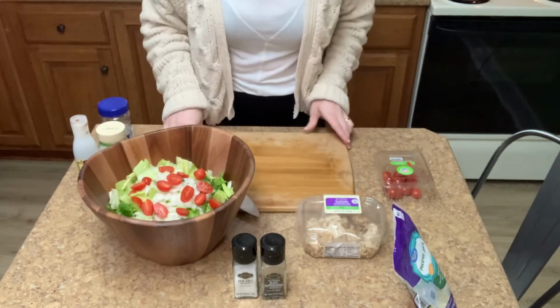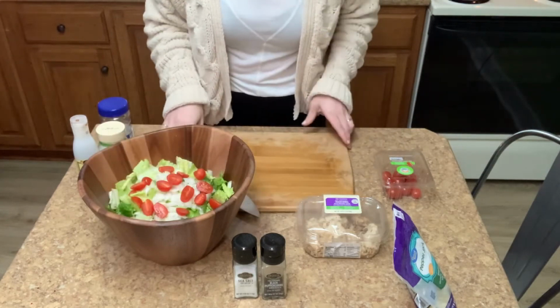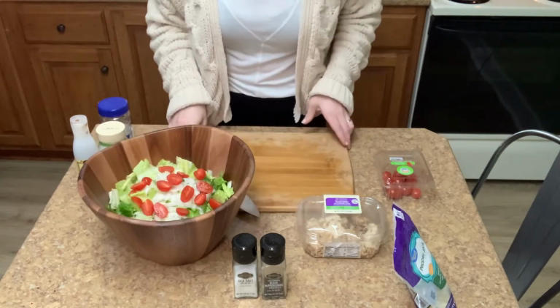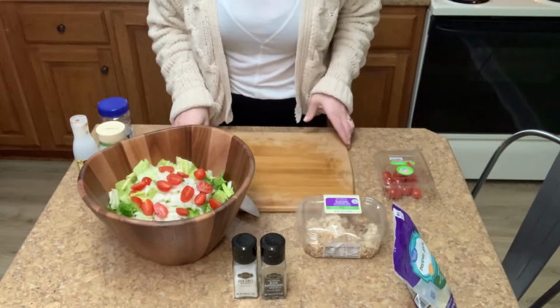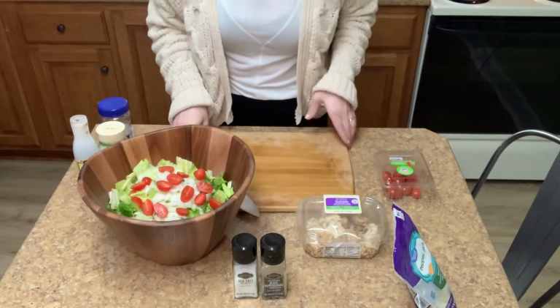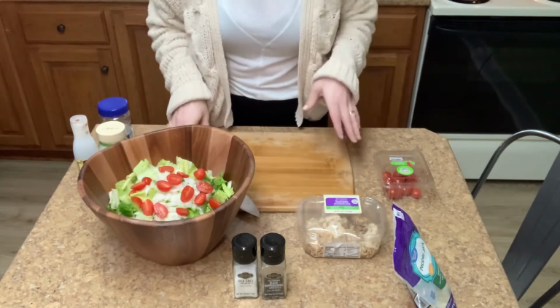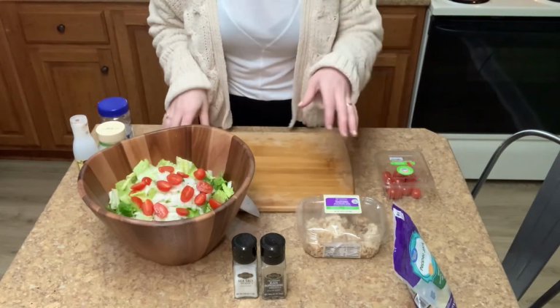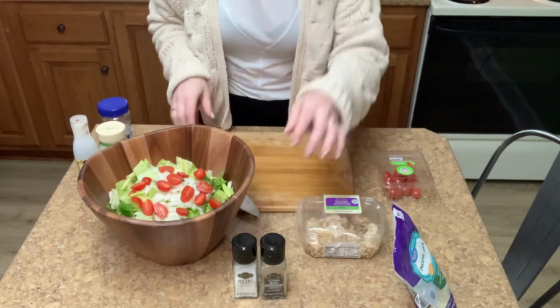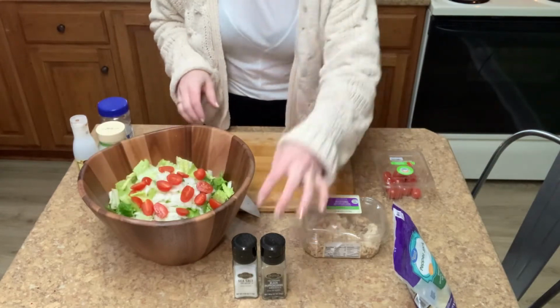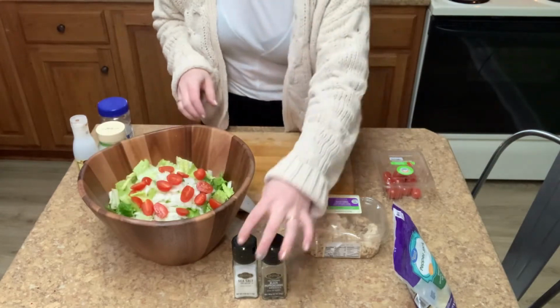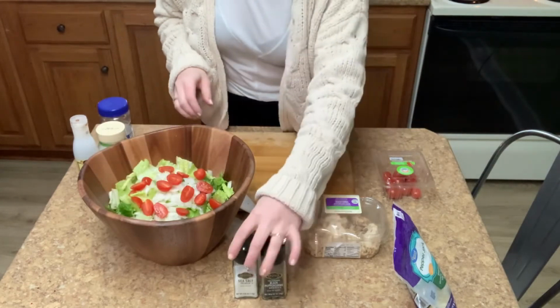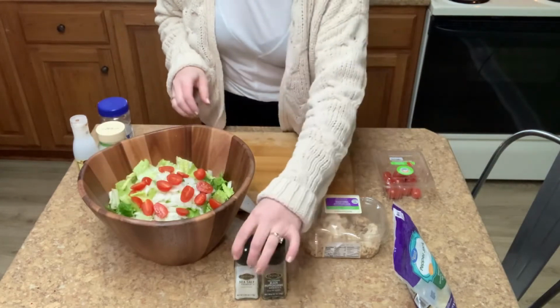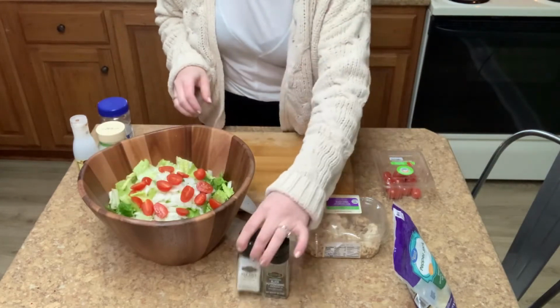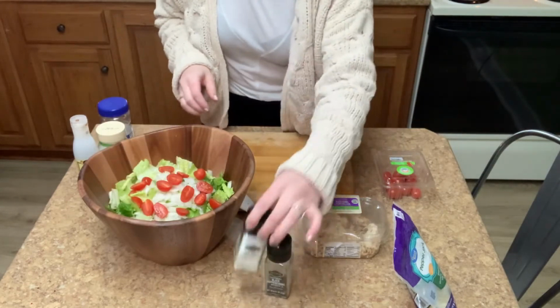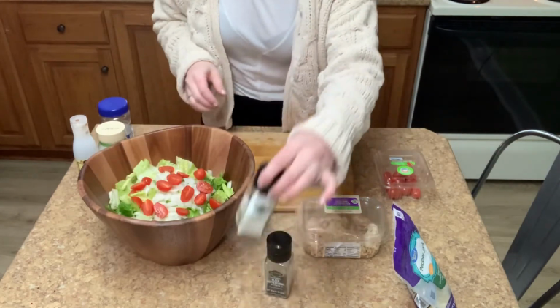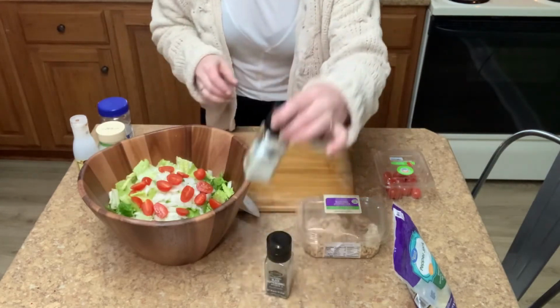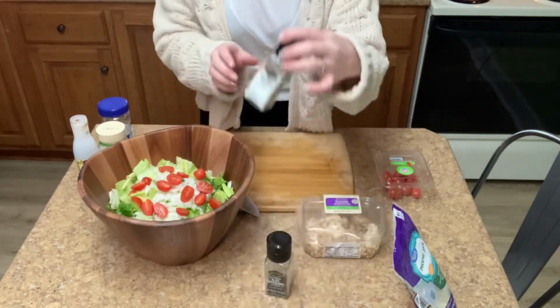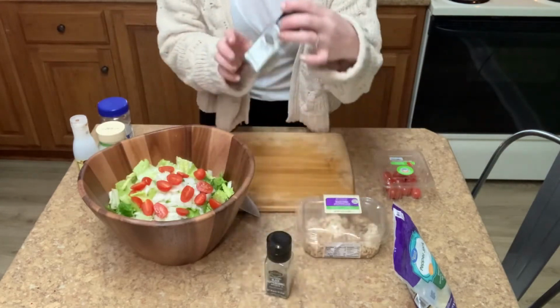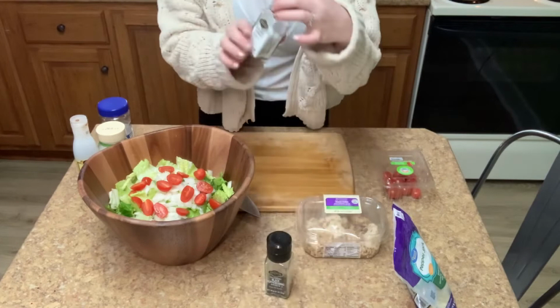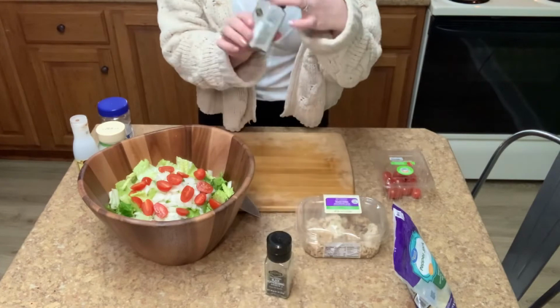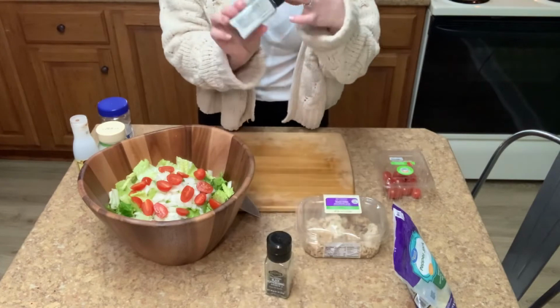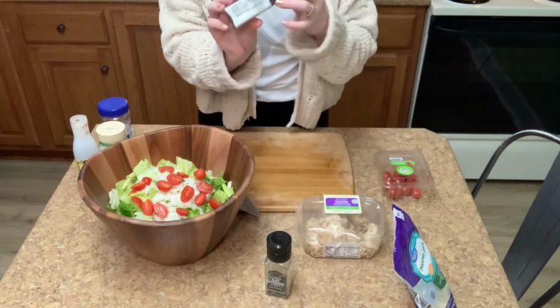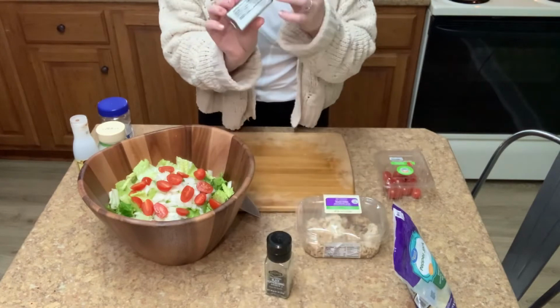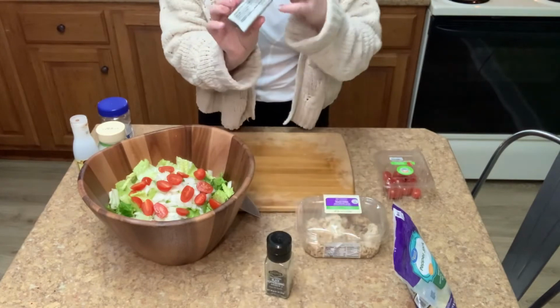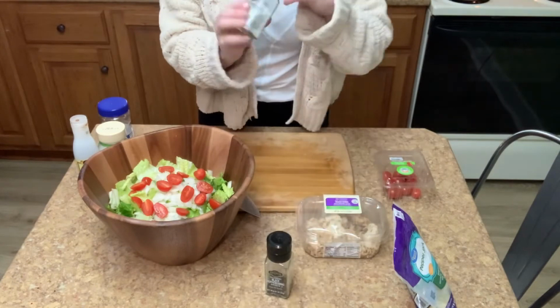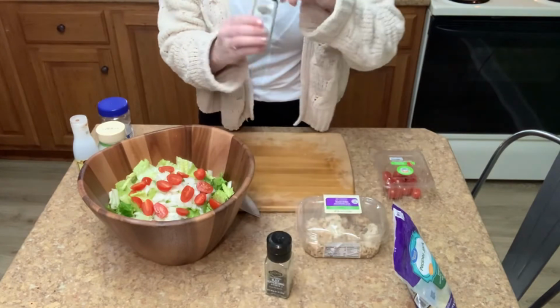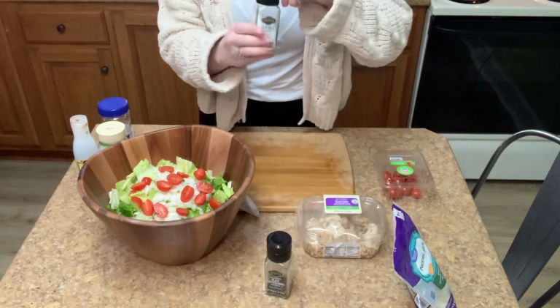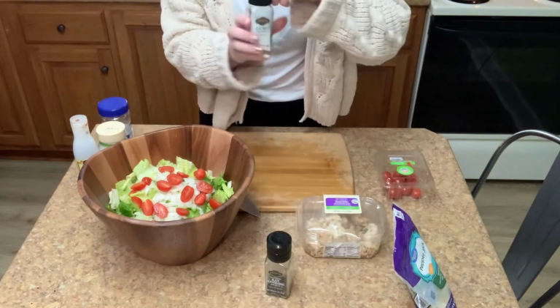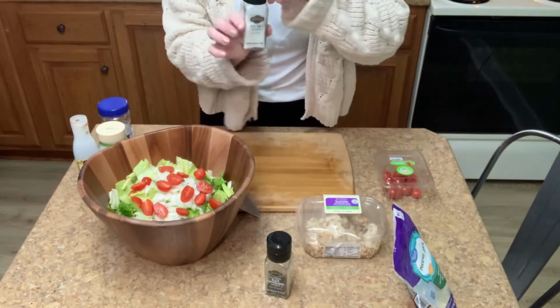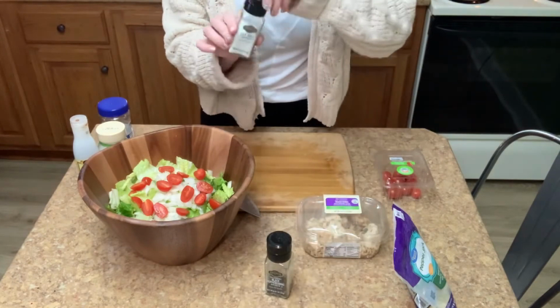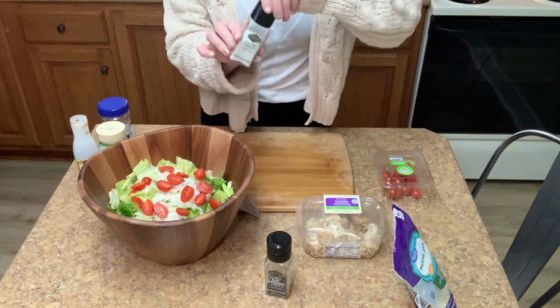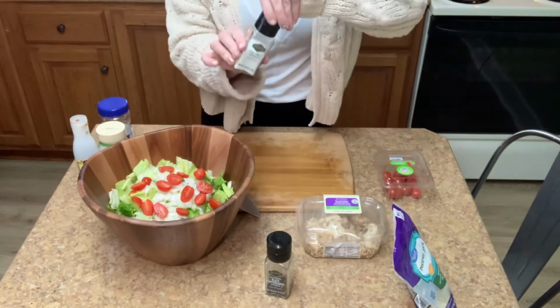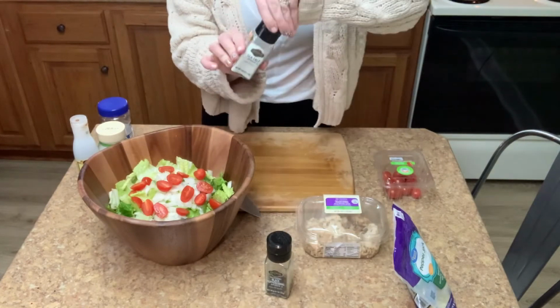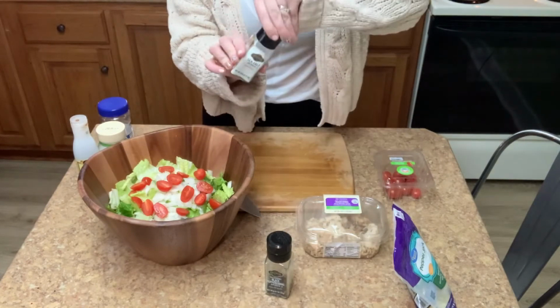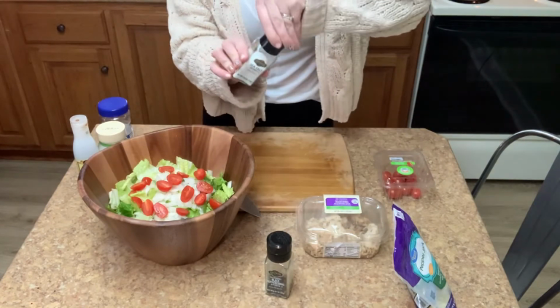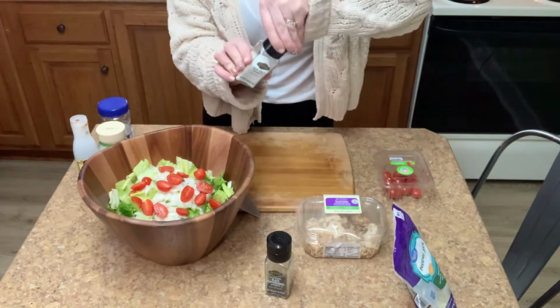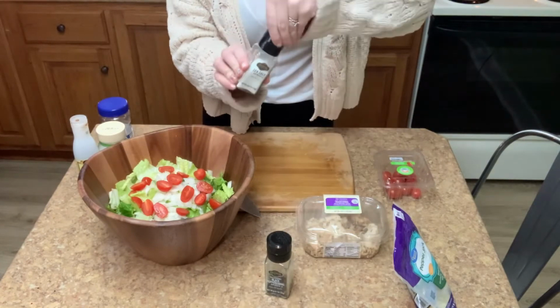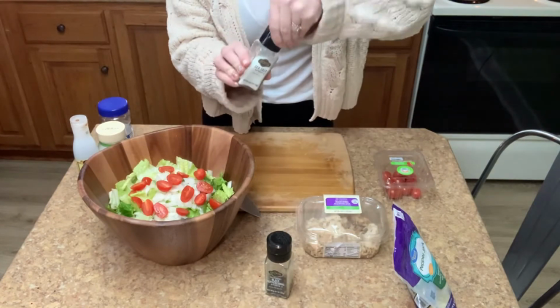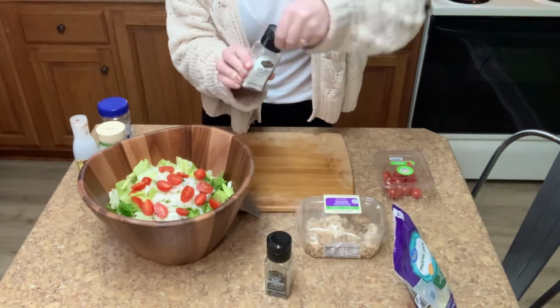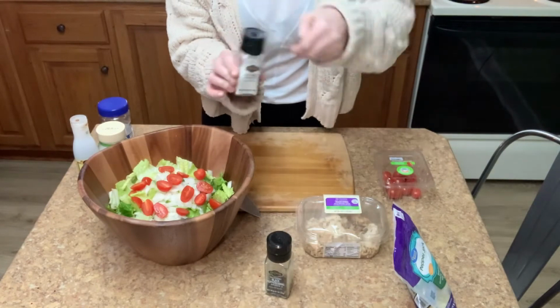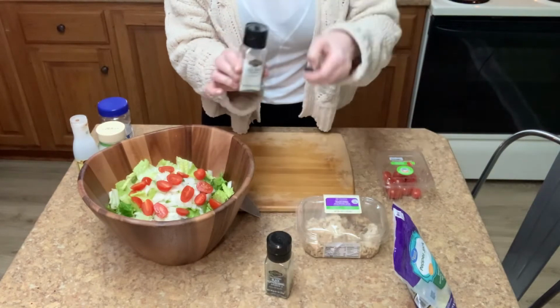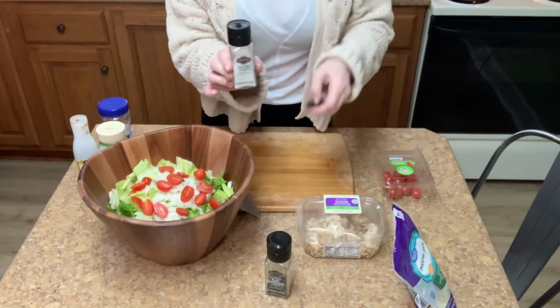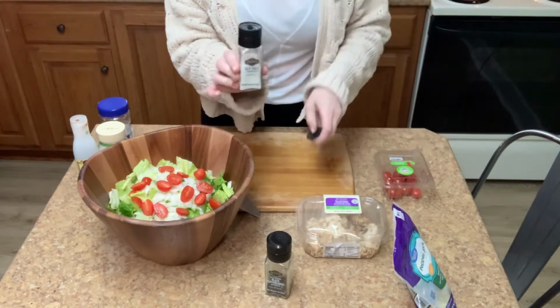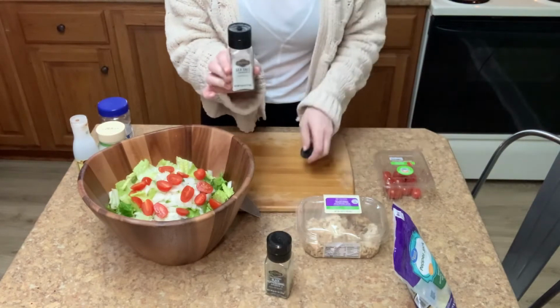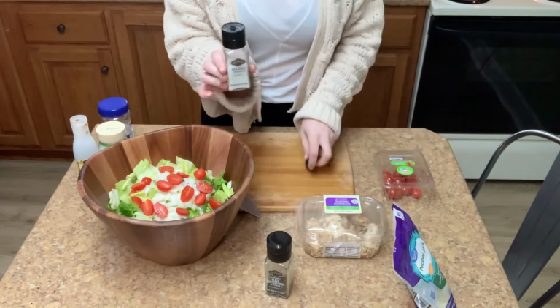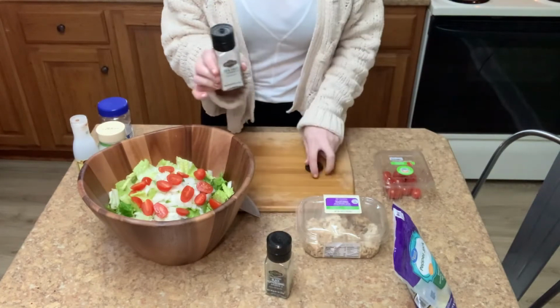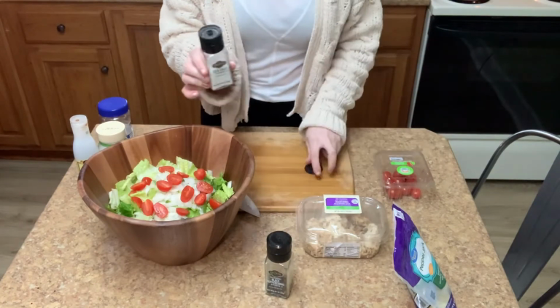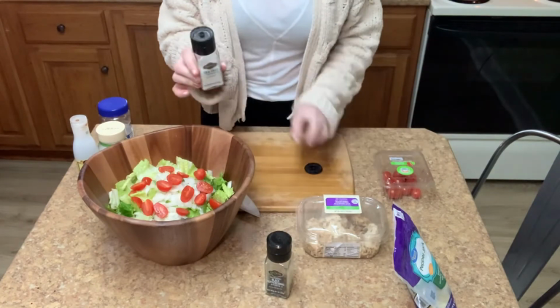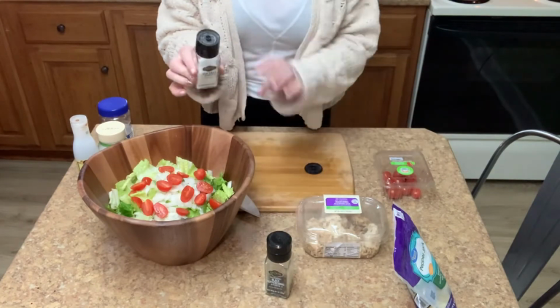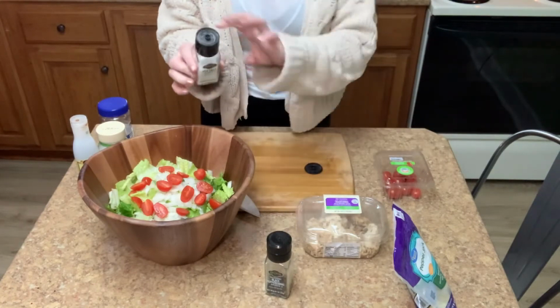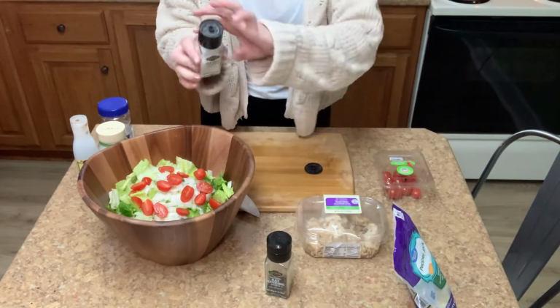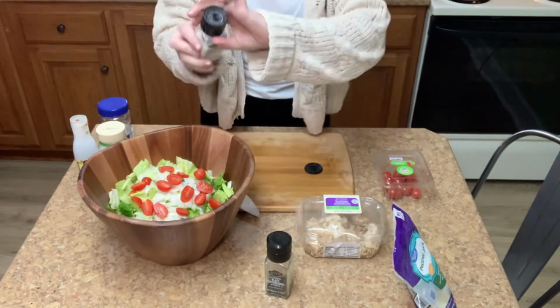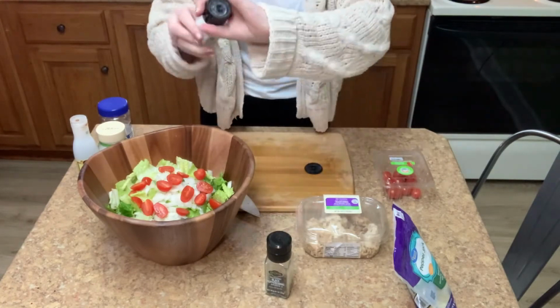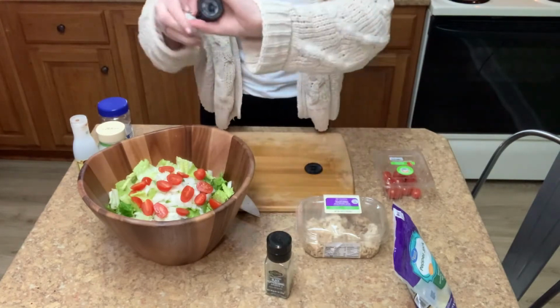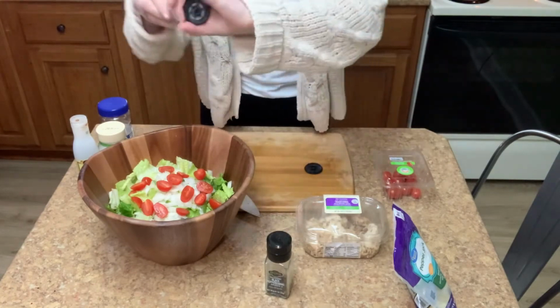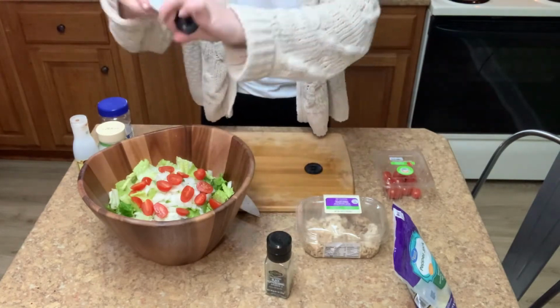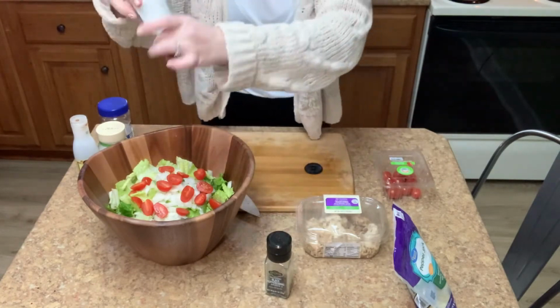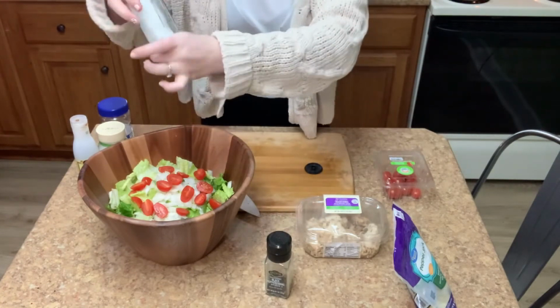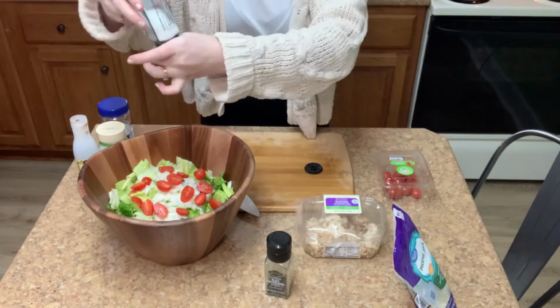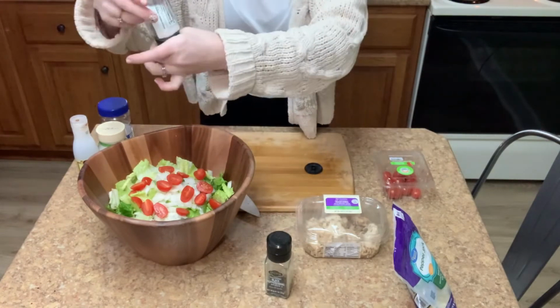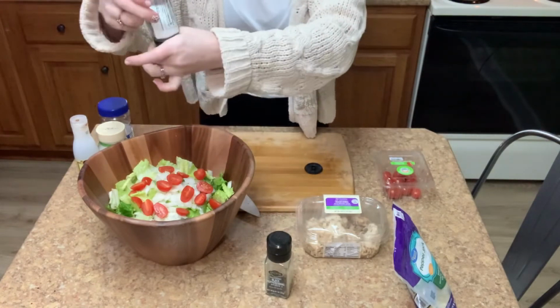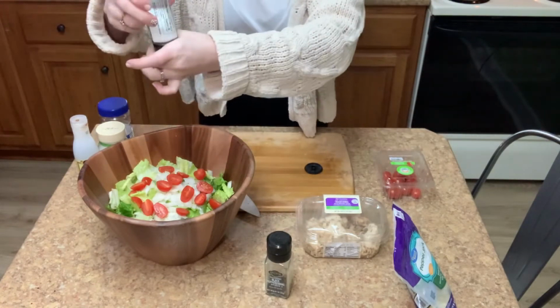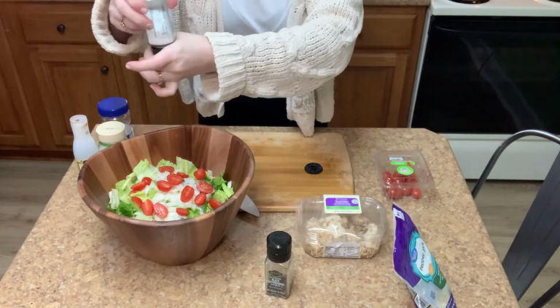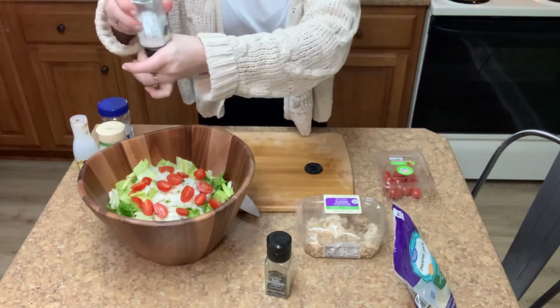Once we have those tomatoes sliced and placed on top, like I mentioned, we're just going to add a little salt and pepper to taste.